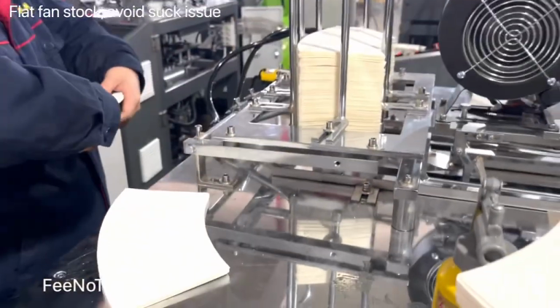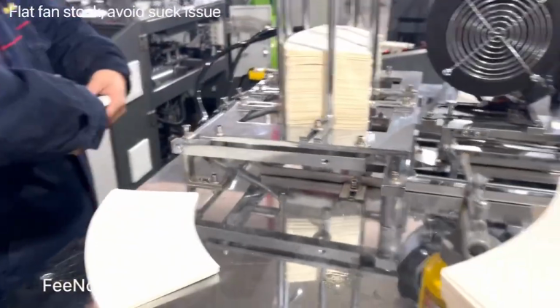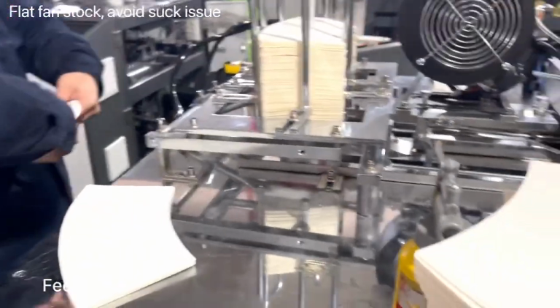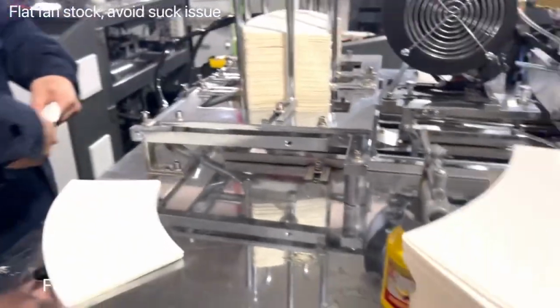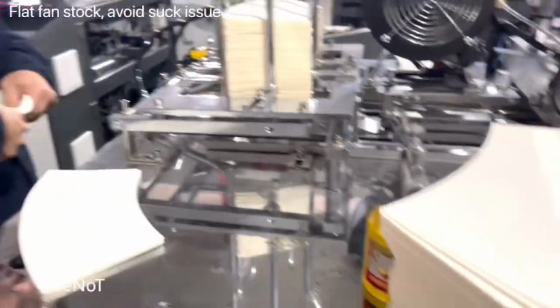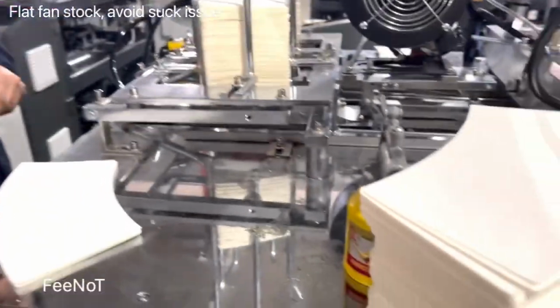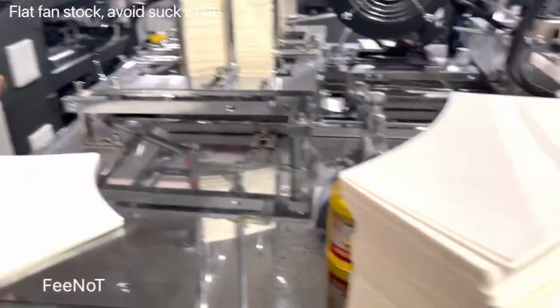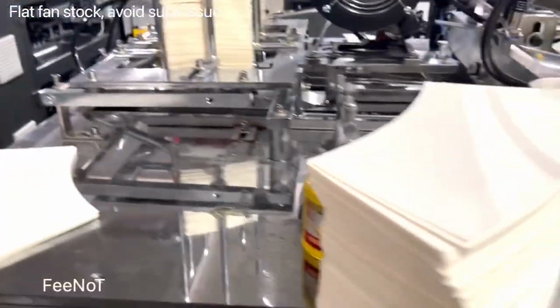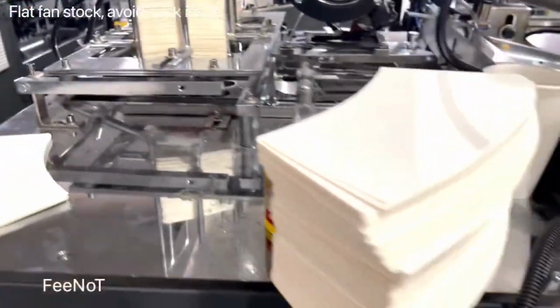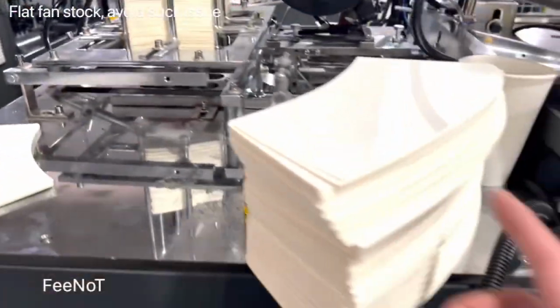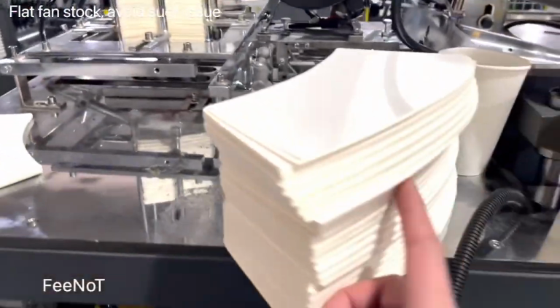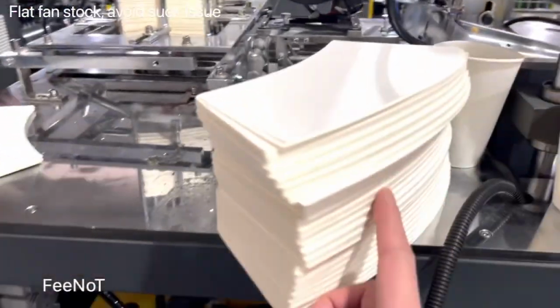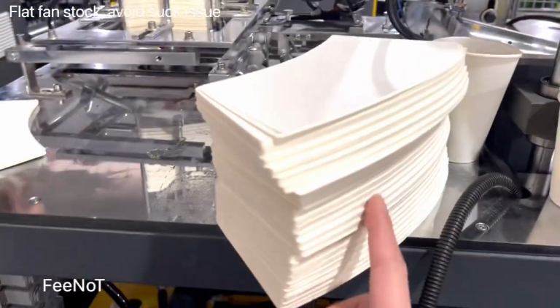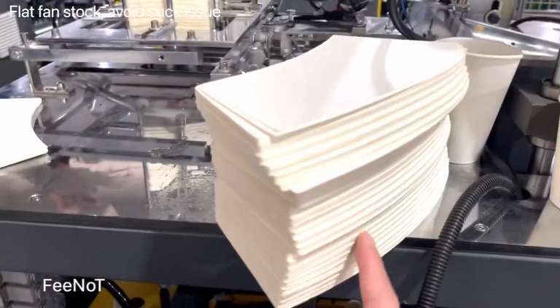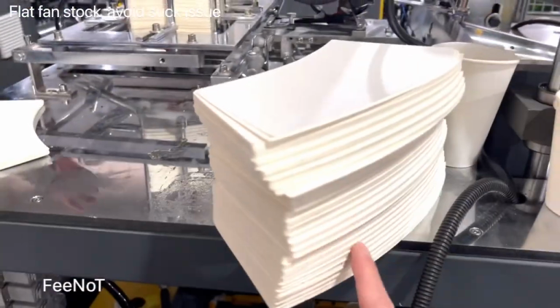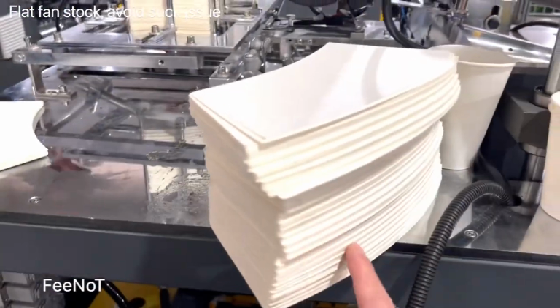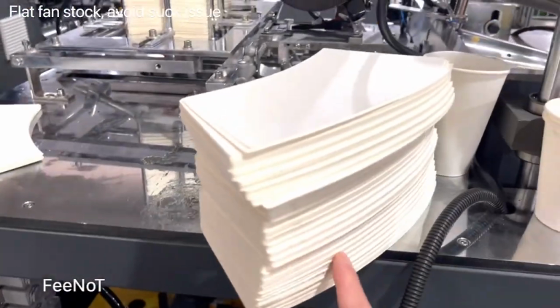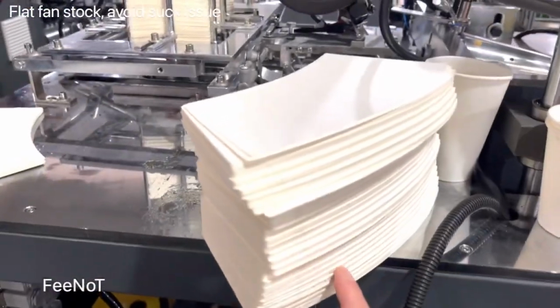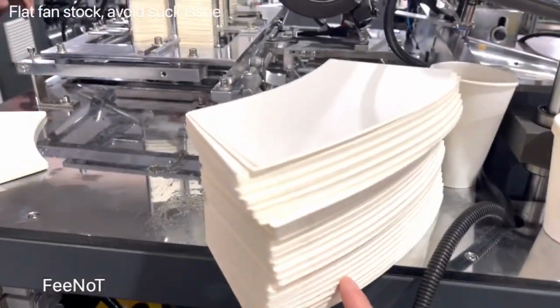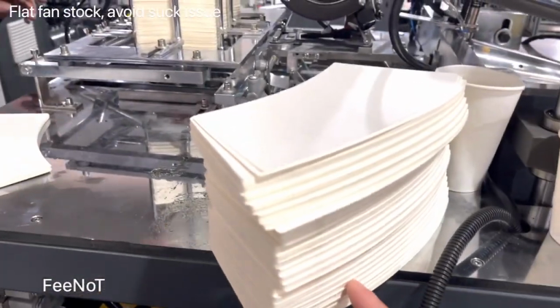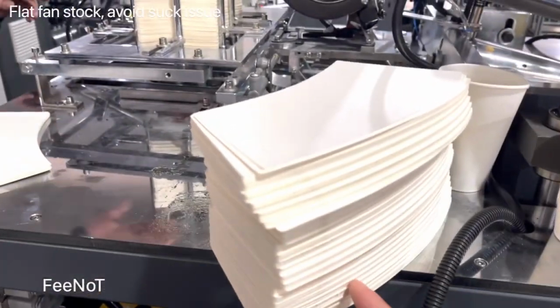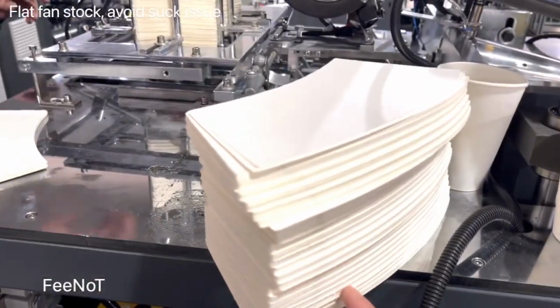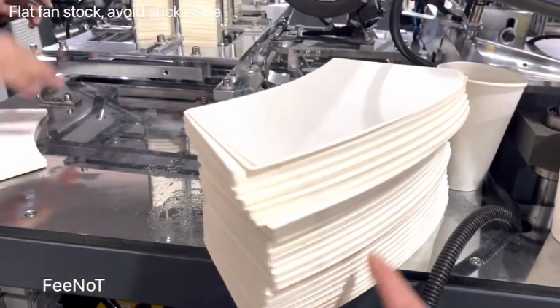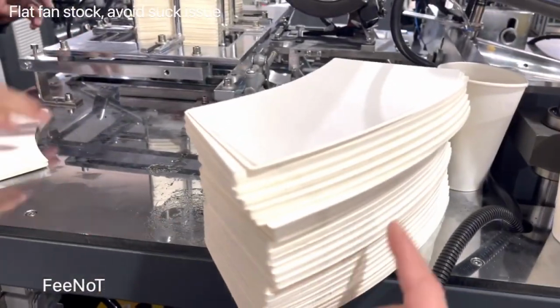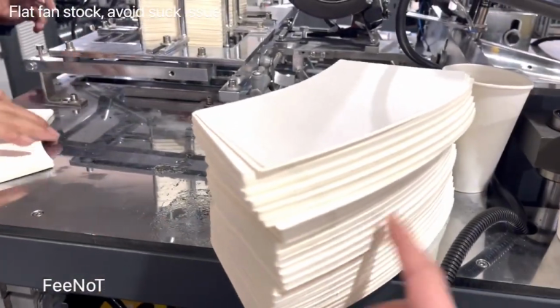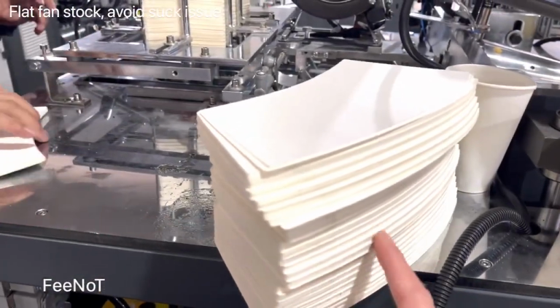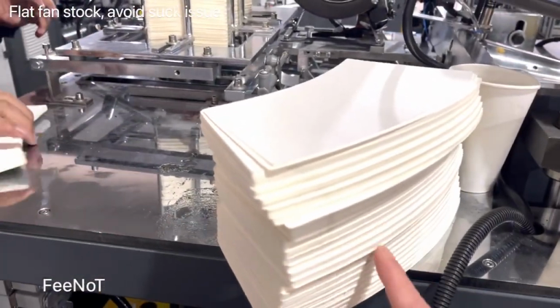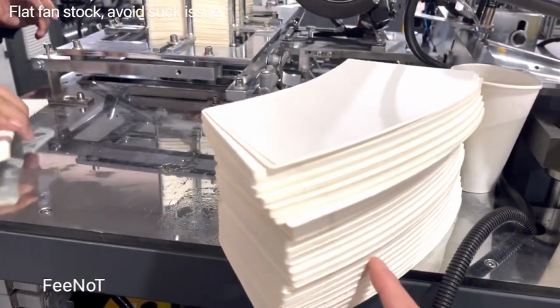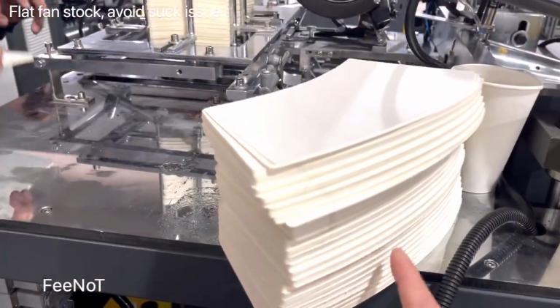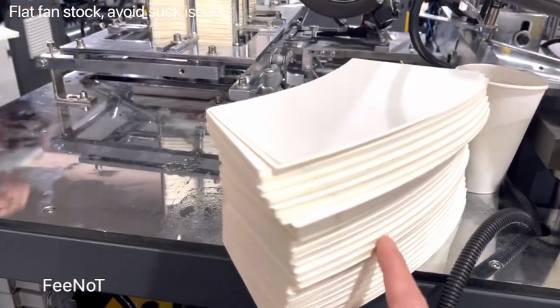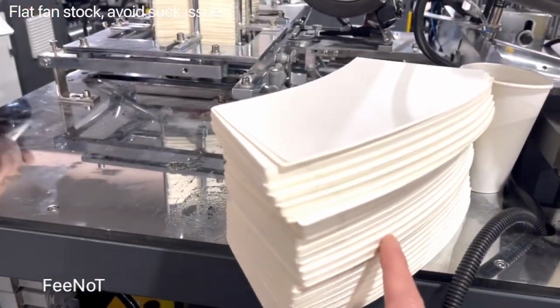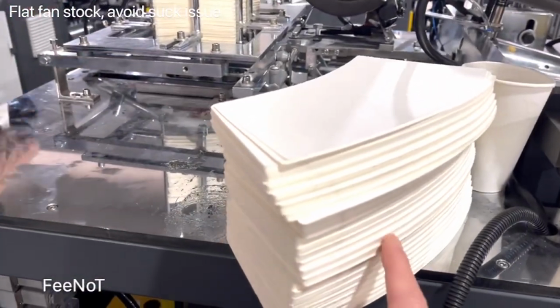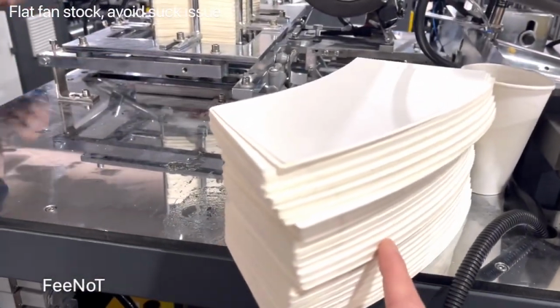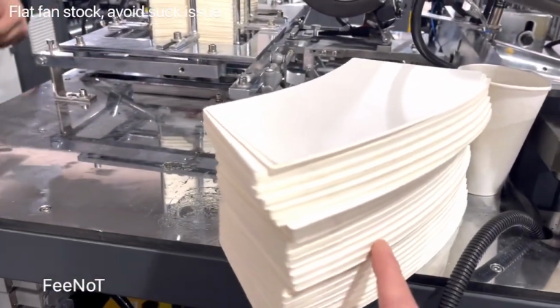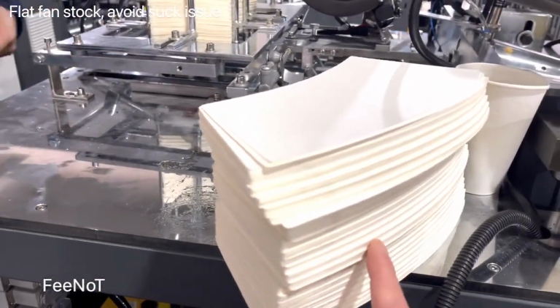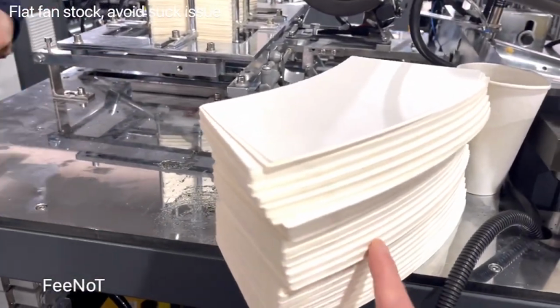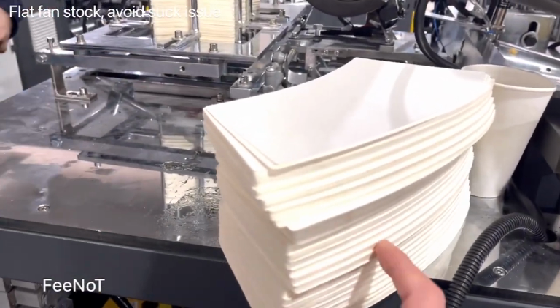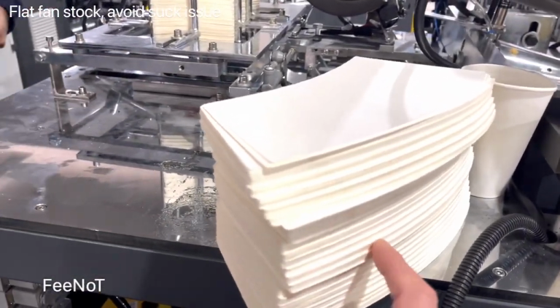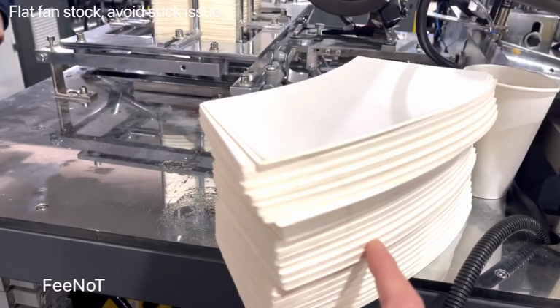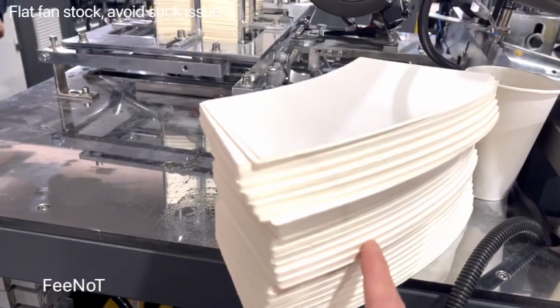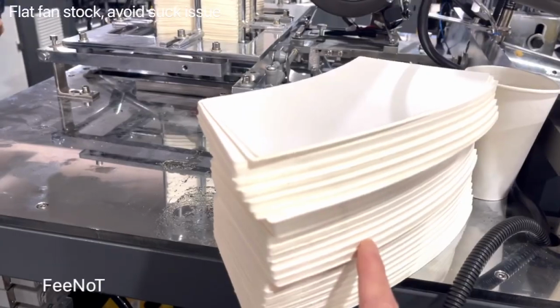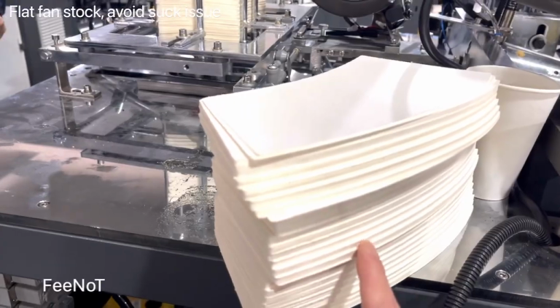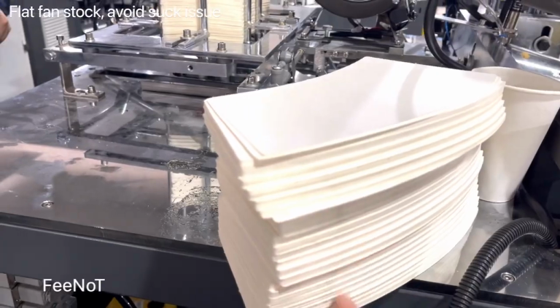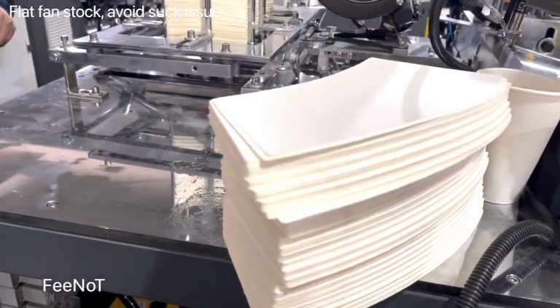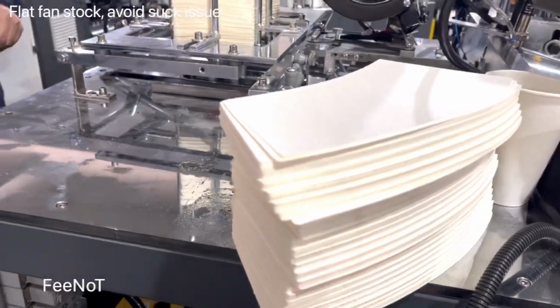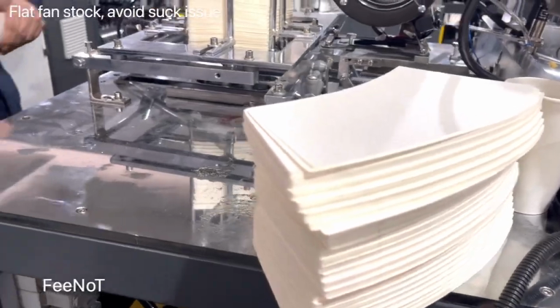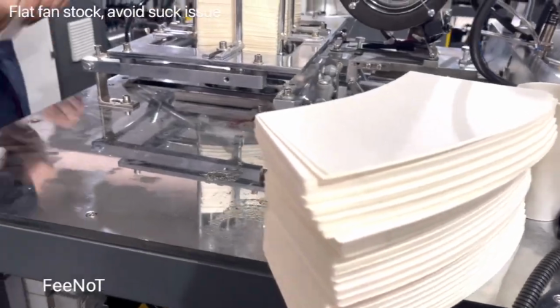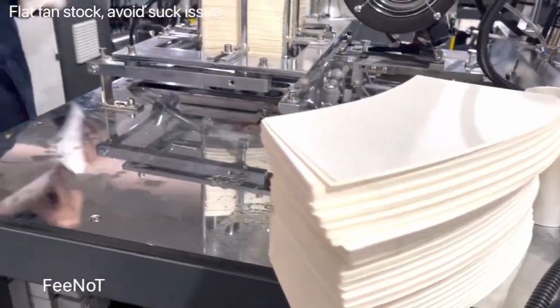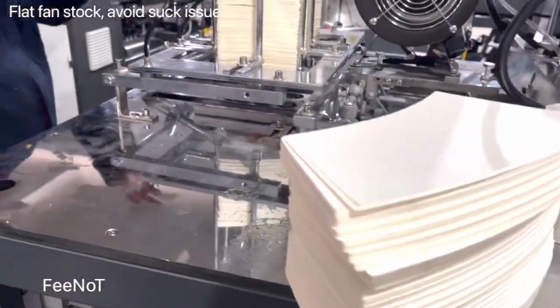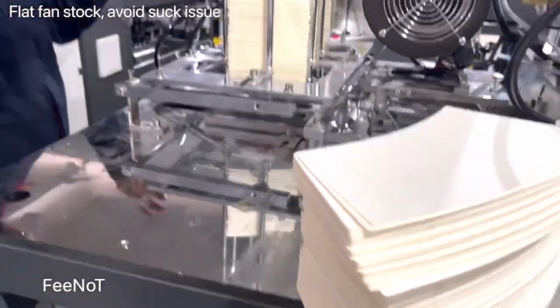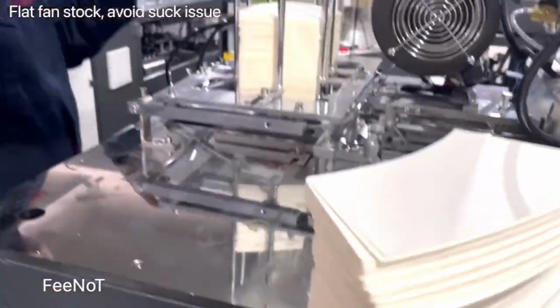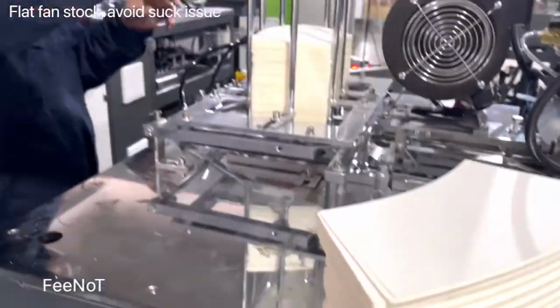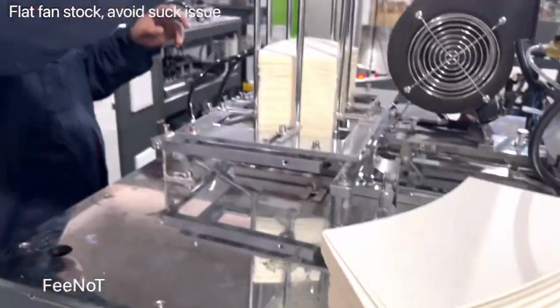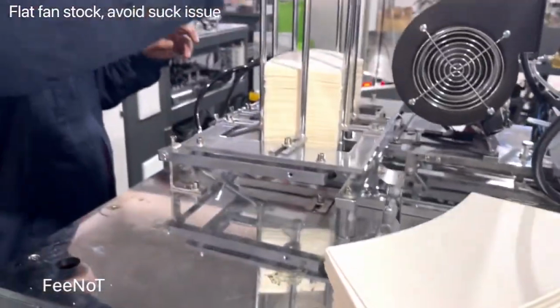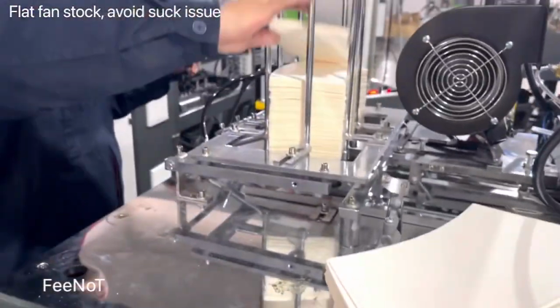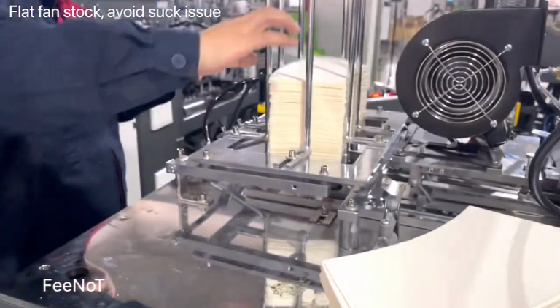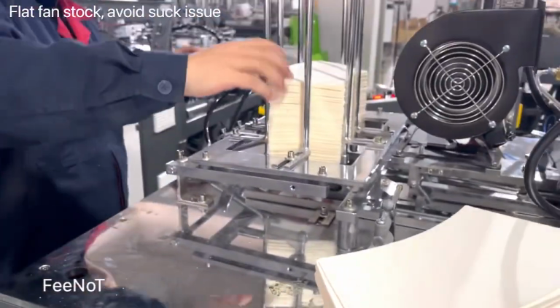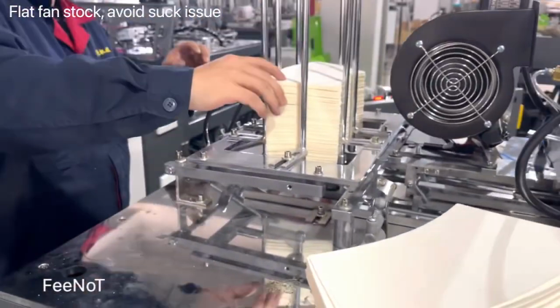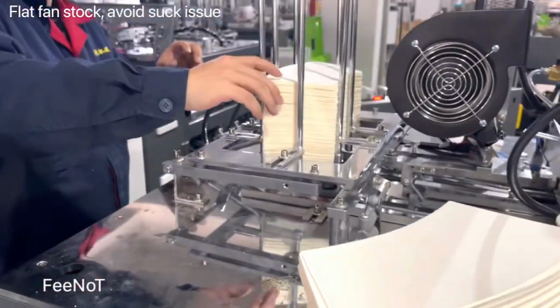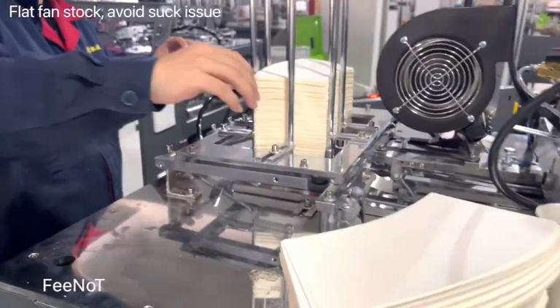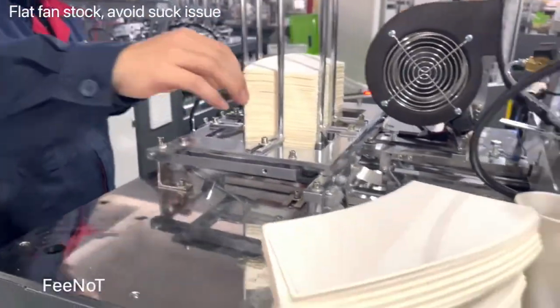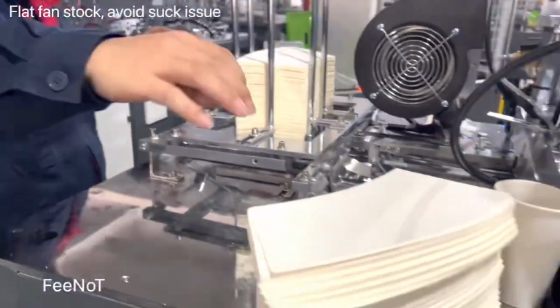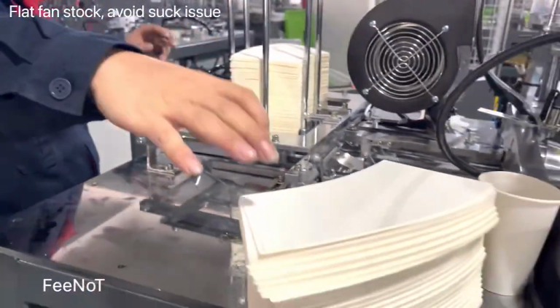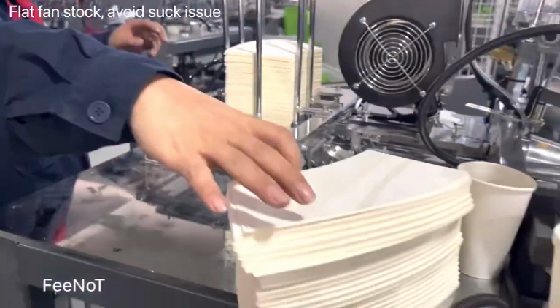And of course, you should spray water on this side before you feed it to the machine.